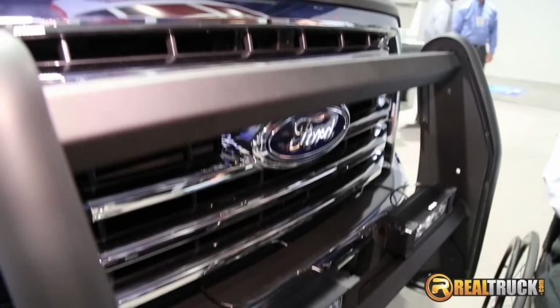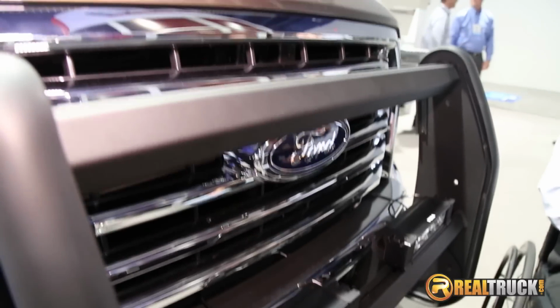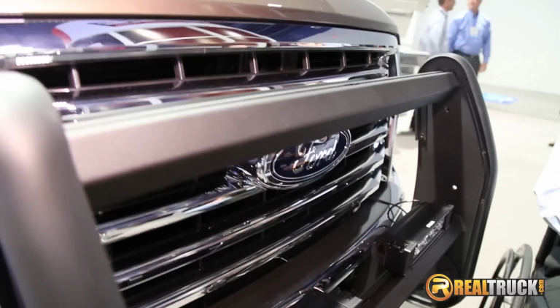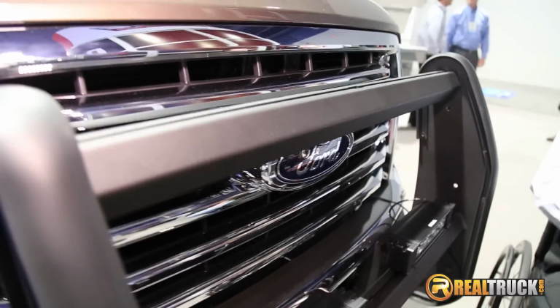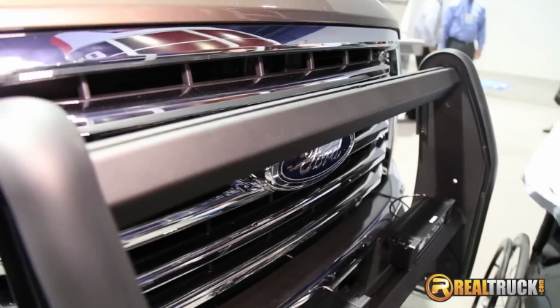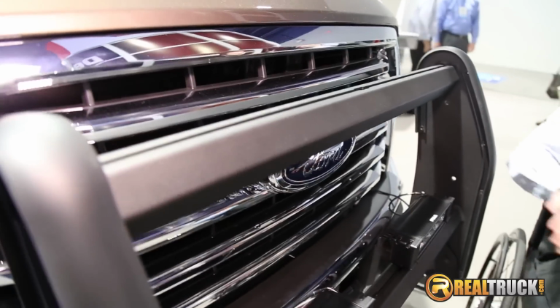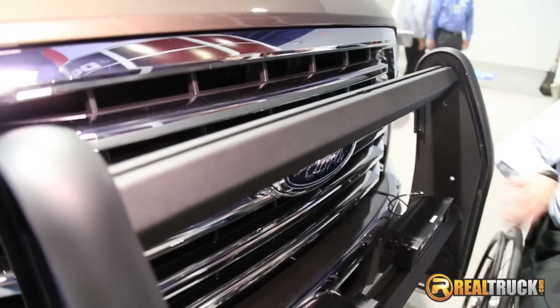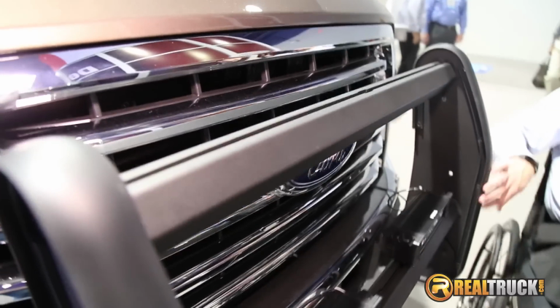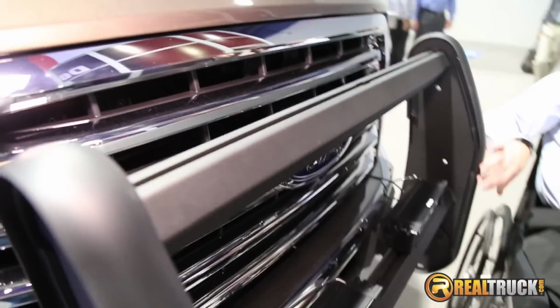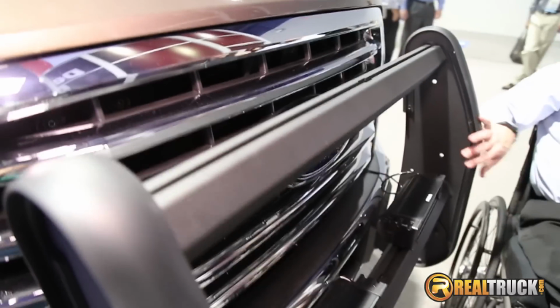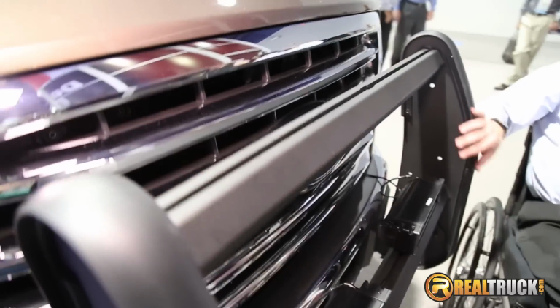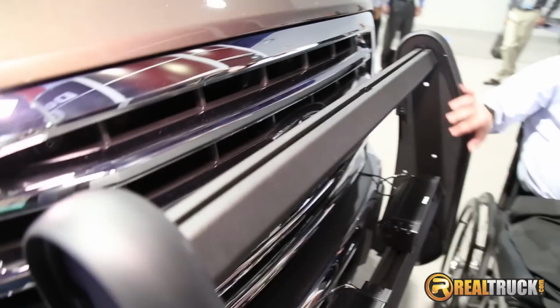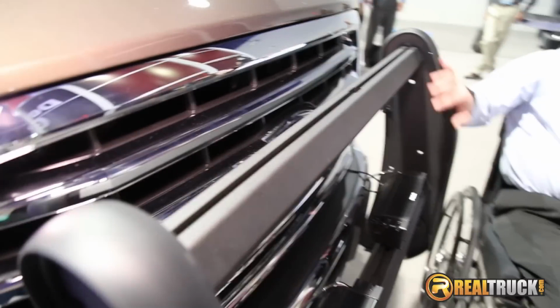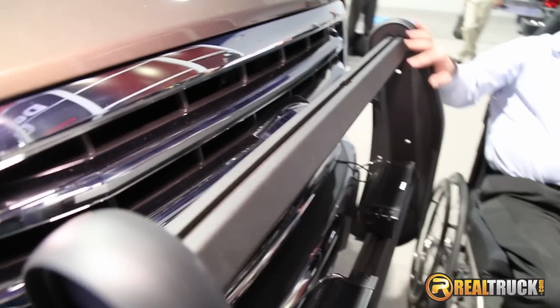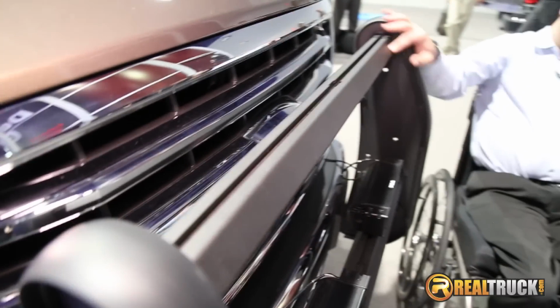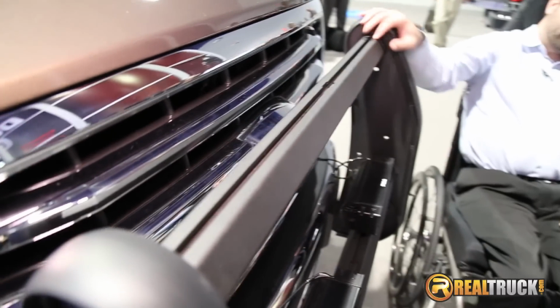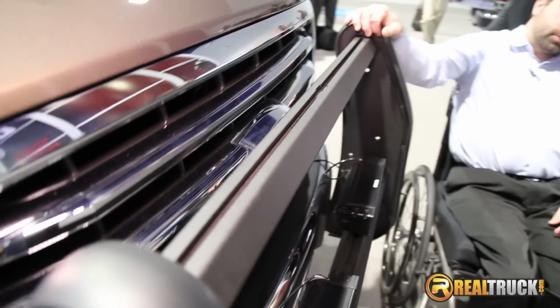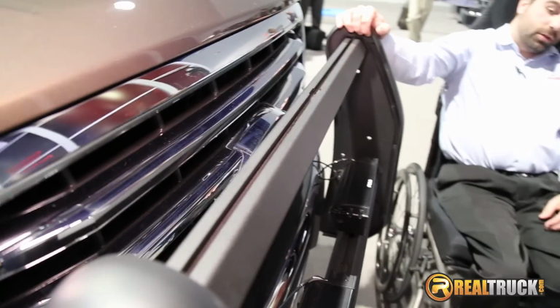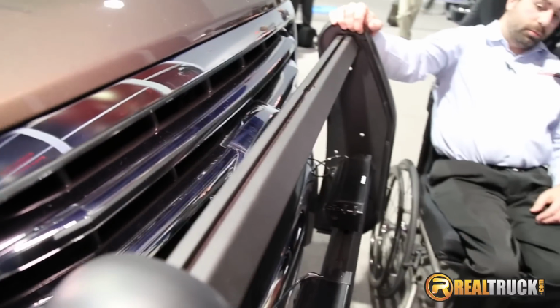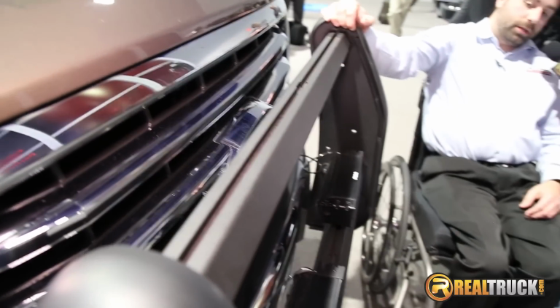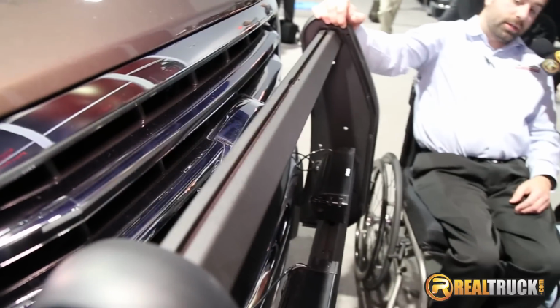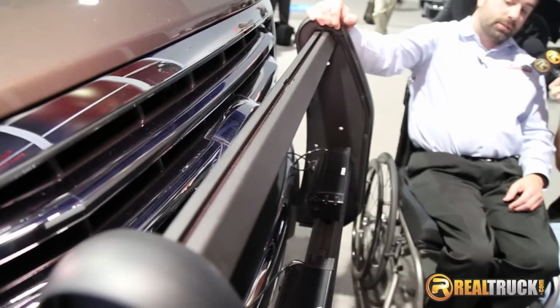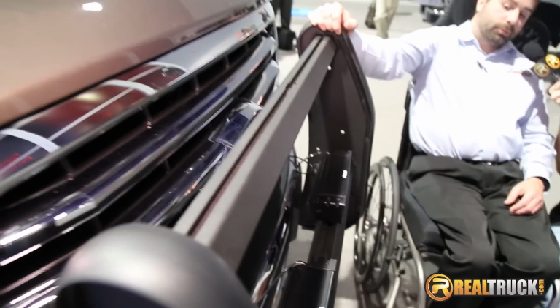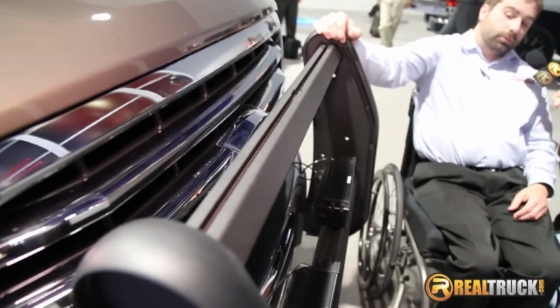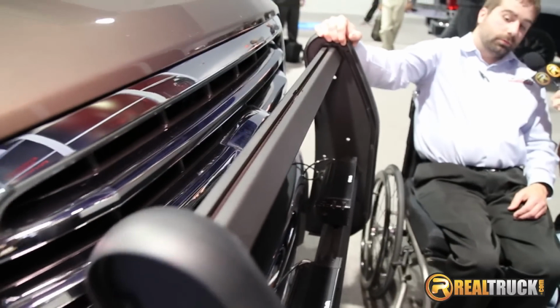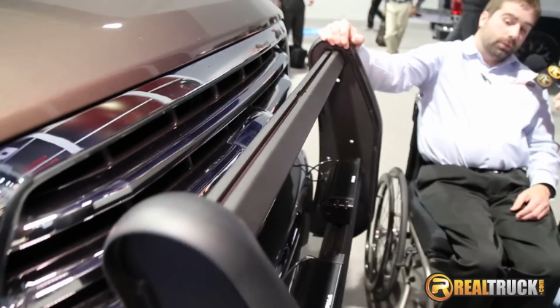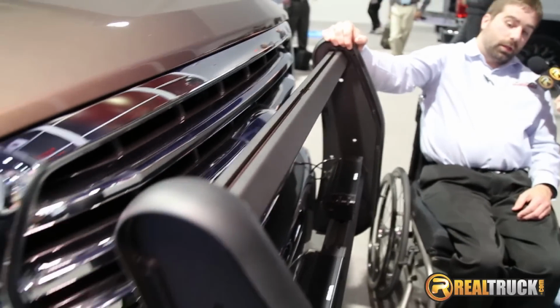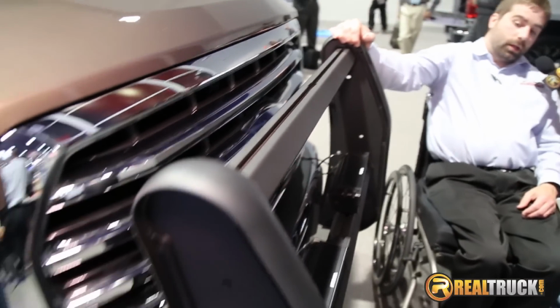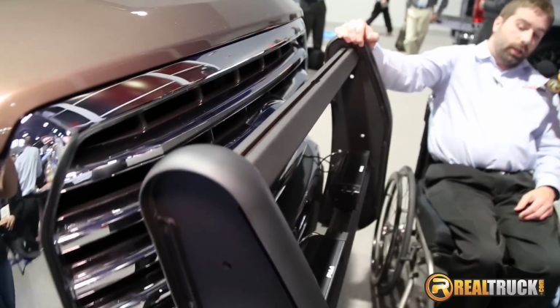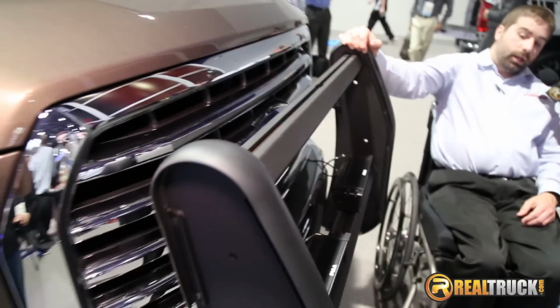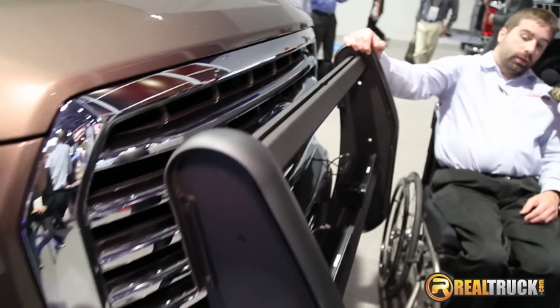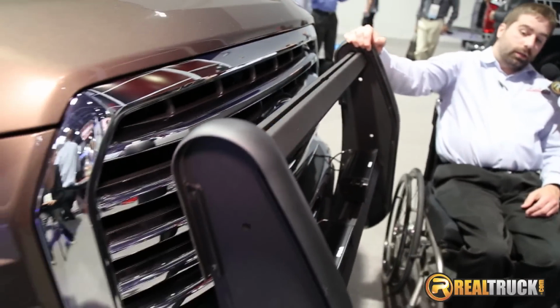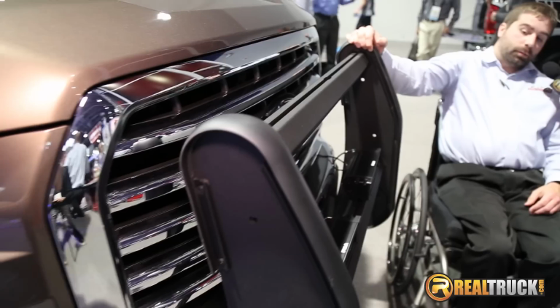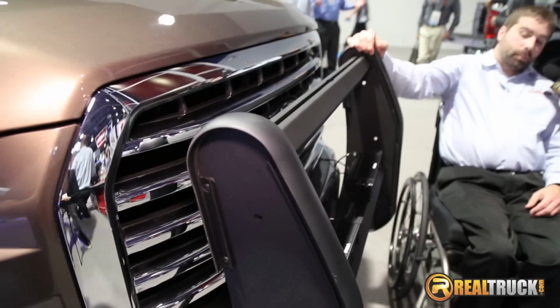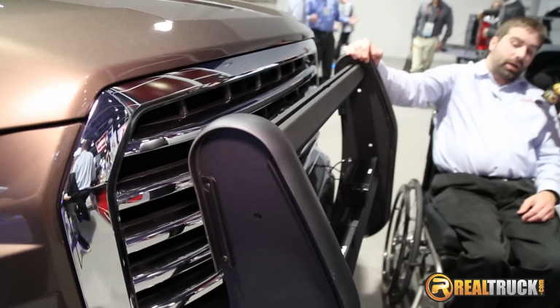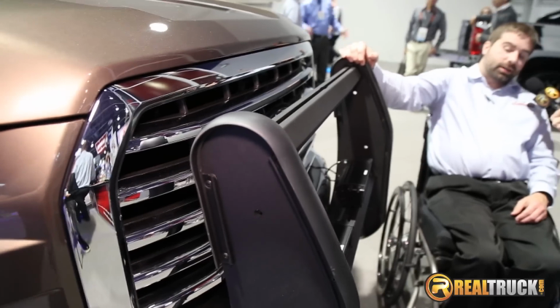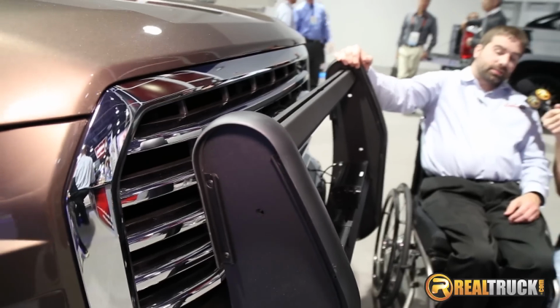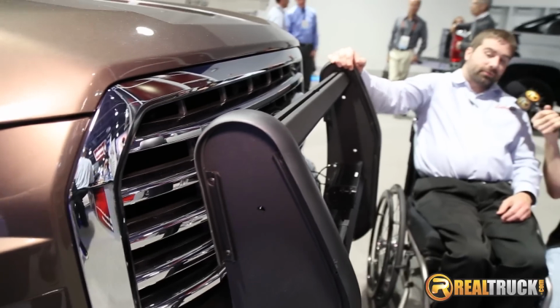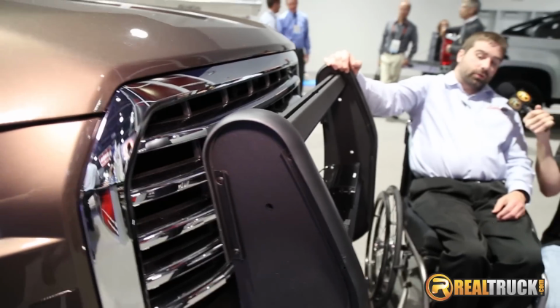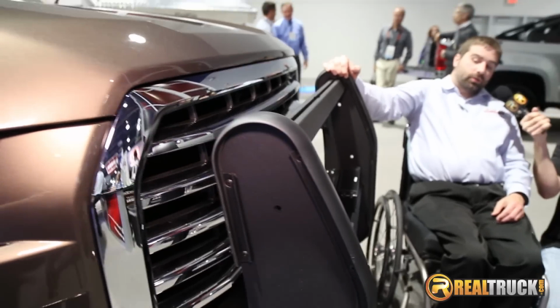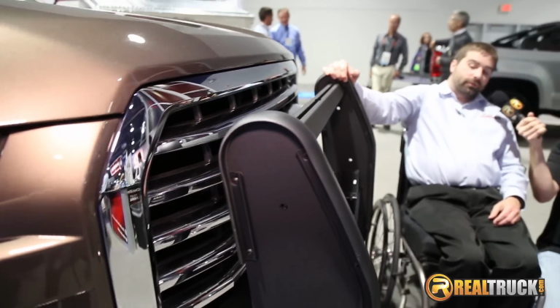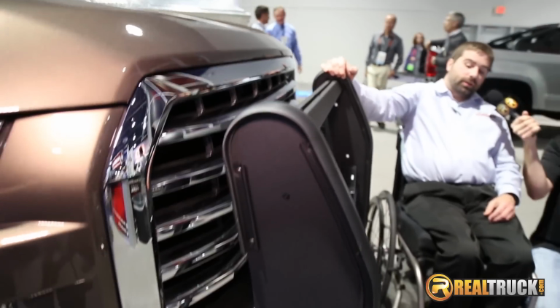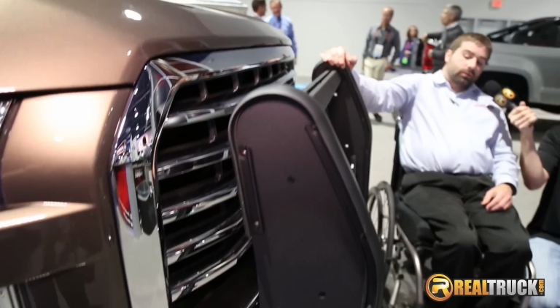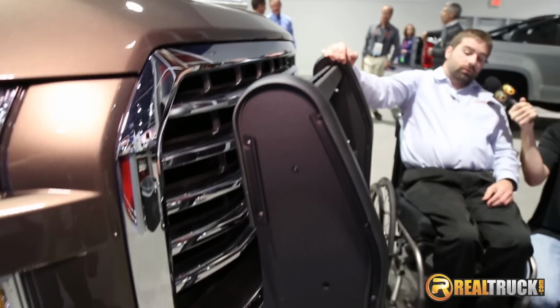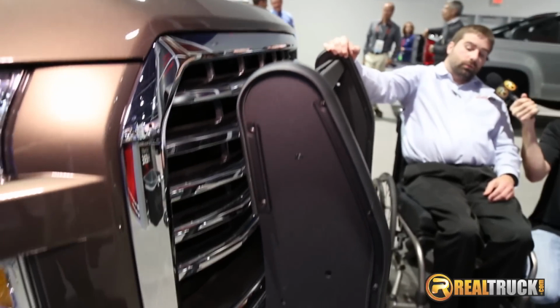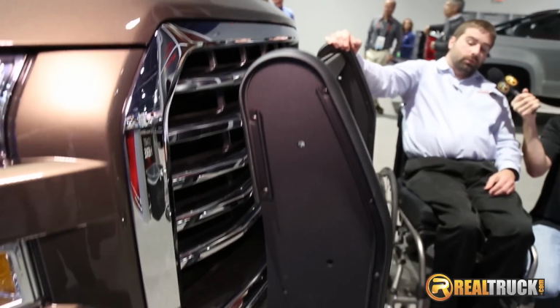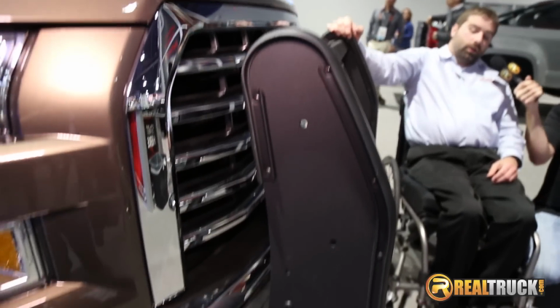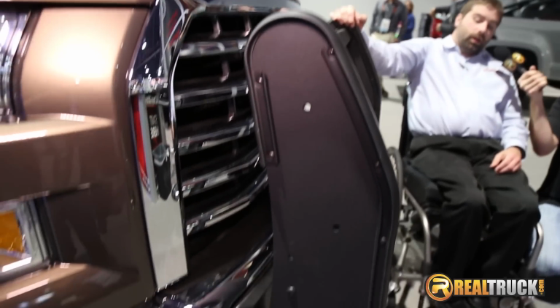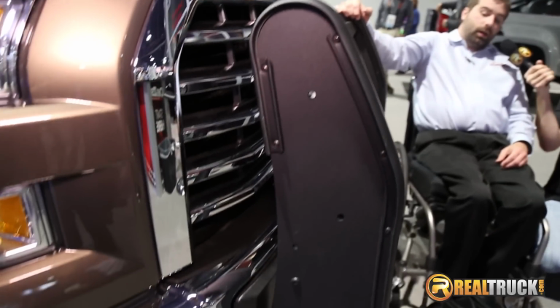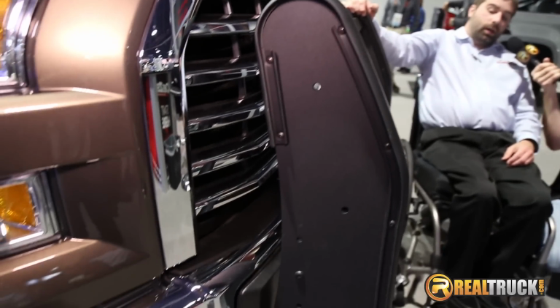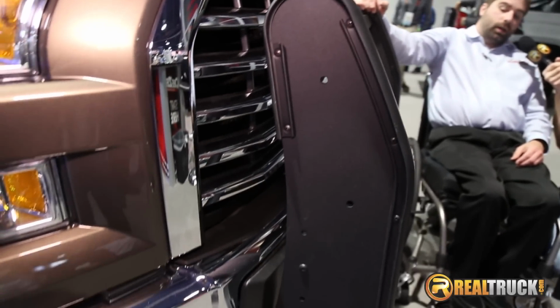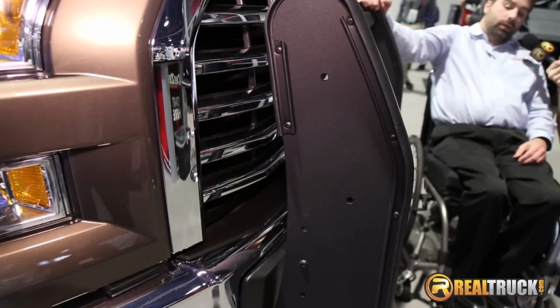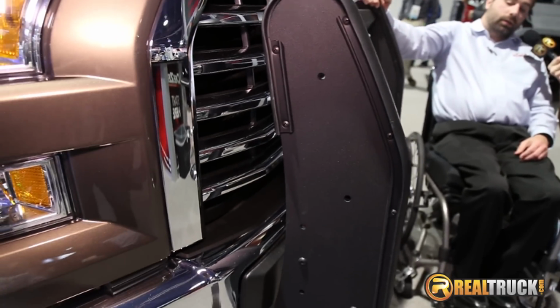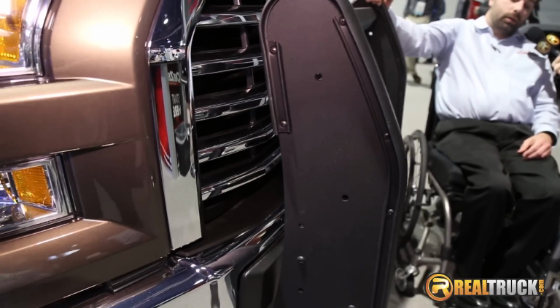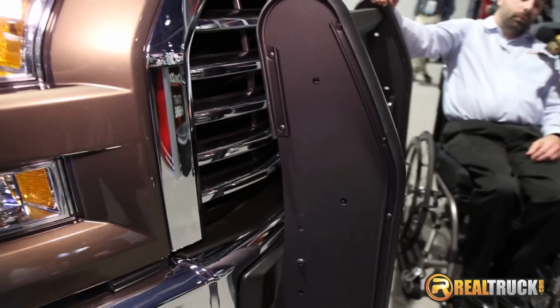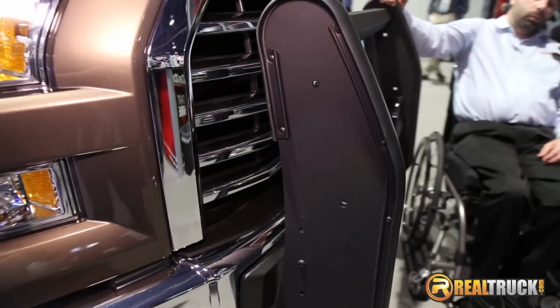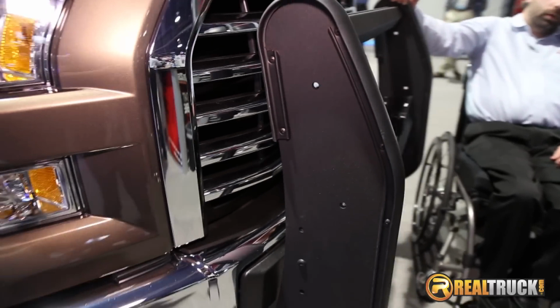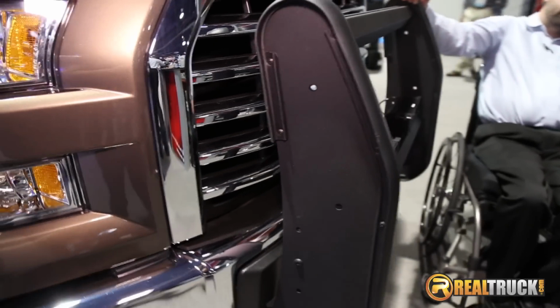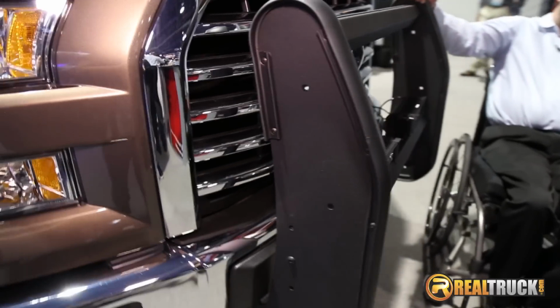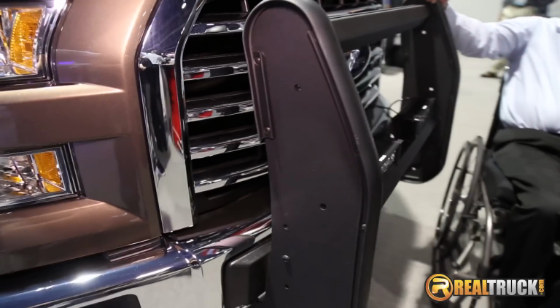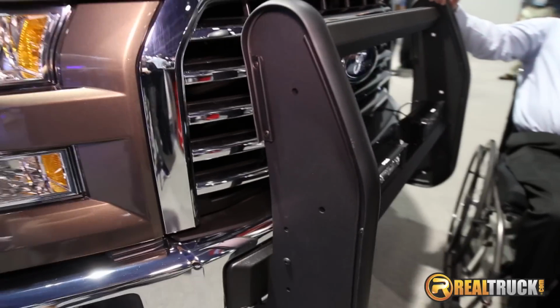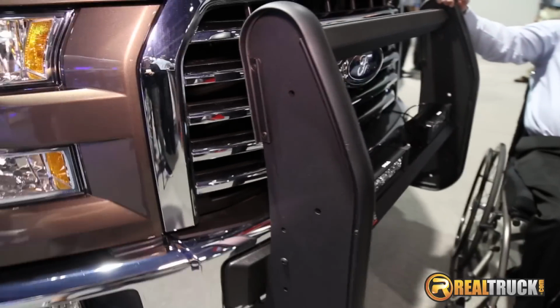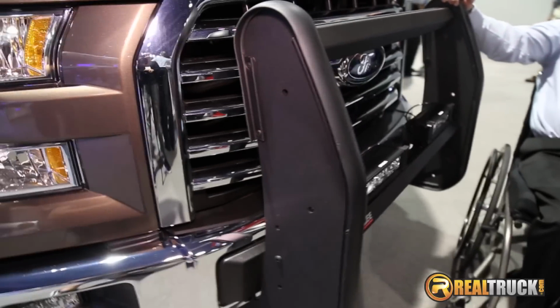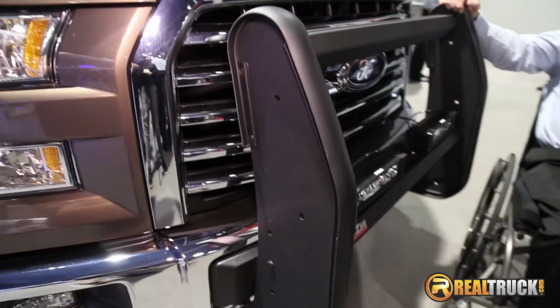This unit ships by itself, it's UPS-able, and the brackets for your vehicle come in one of five part numbers.